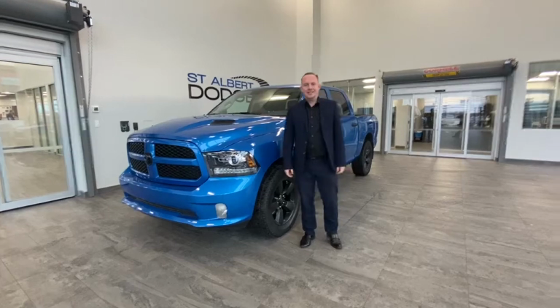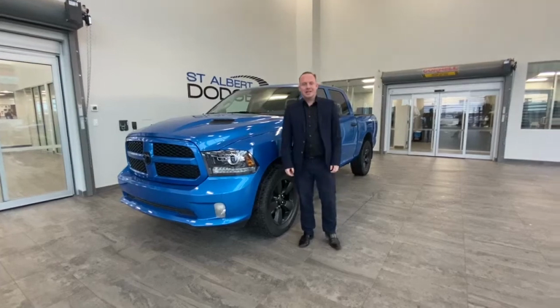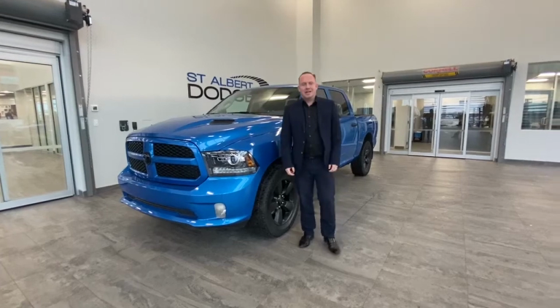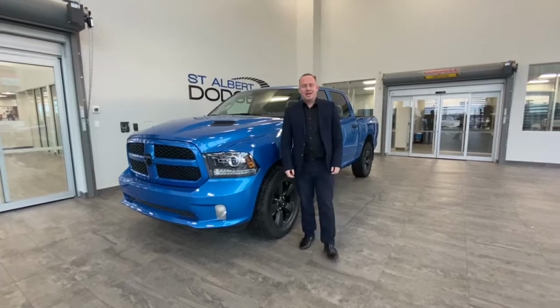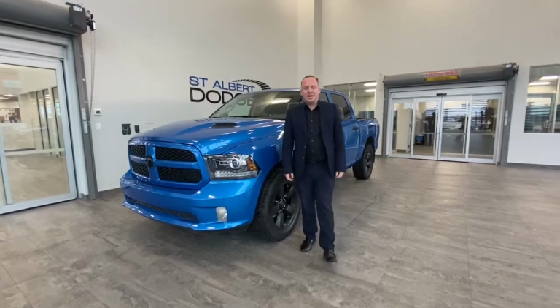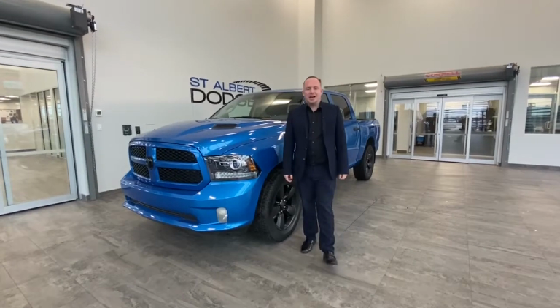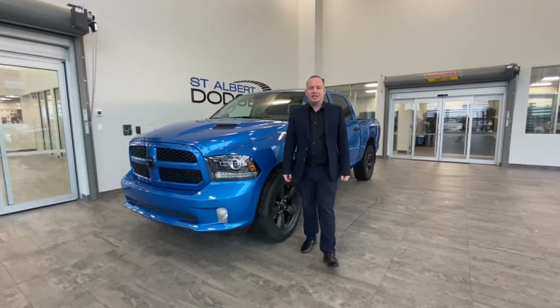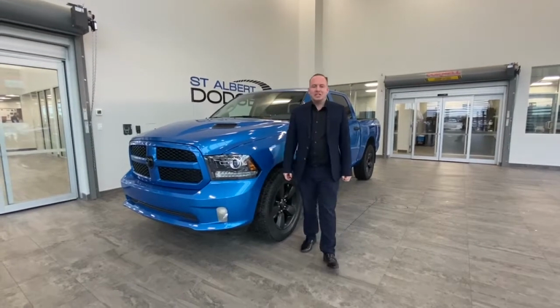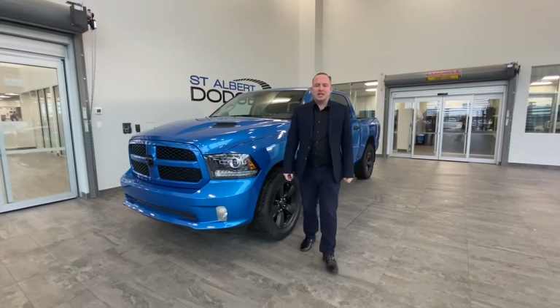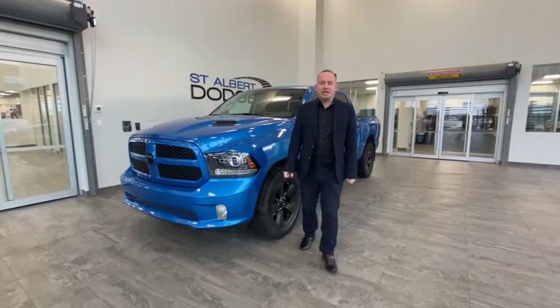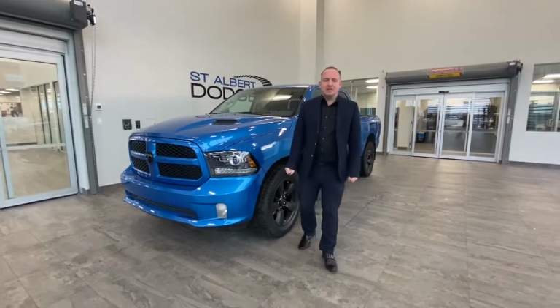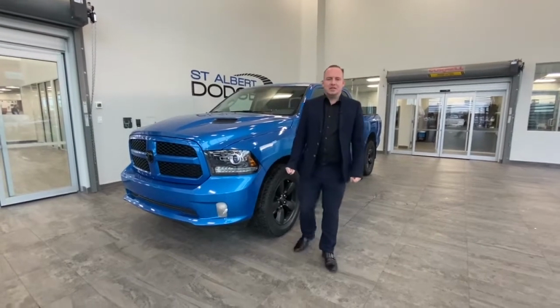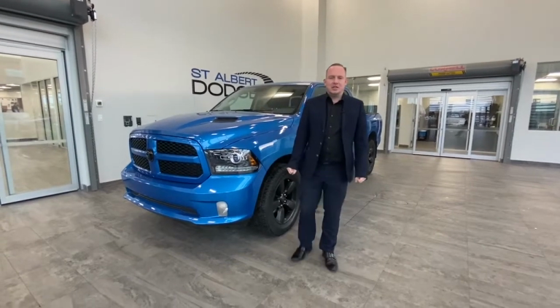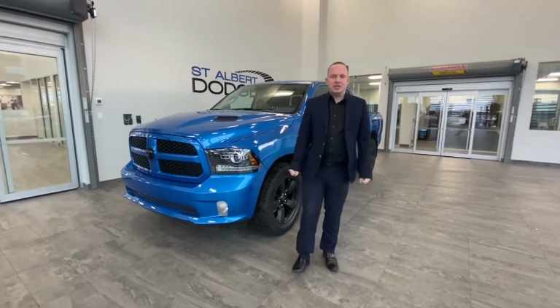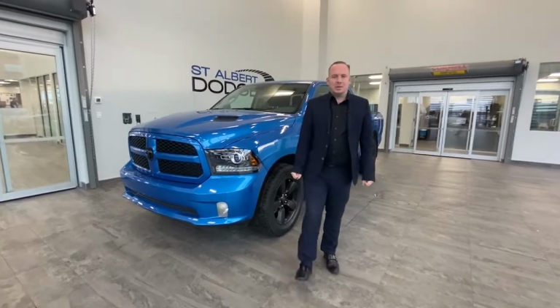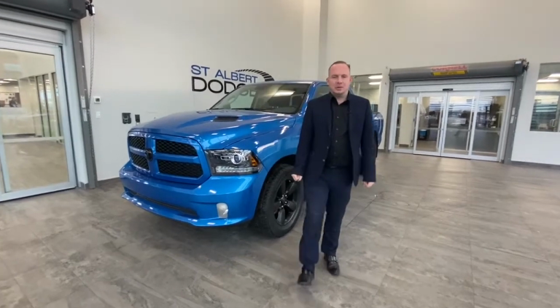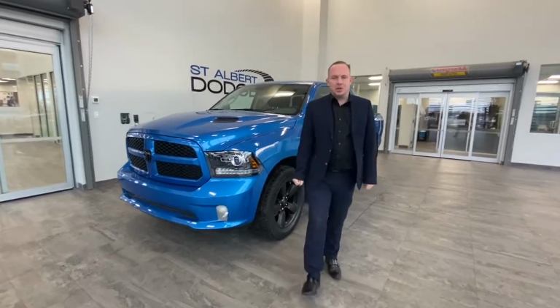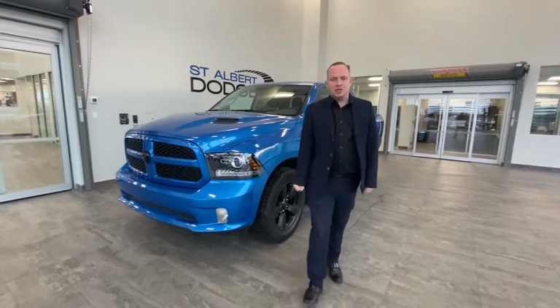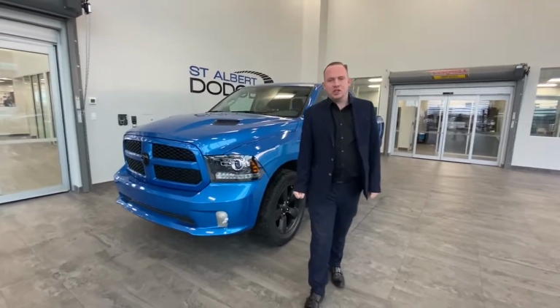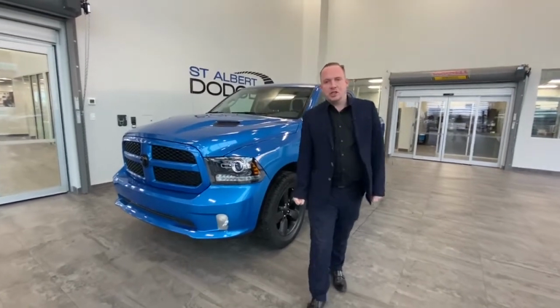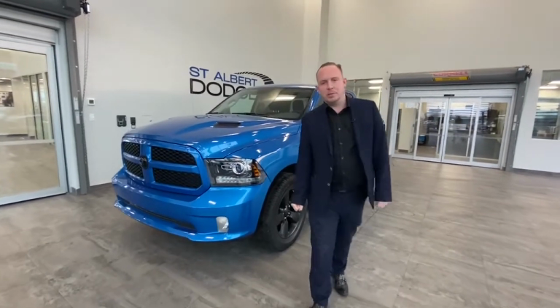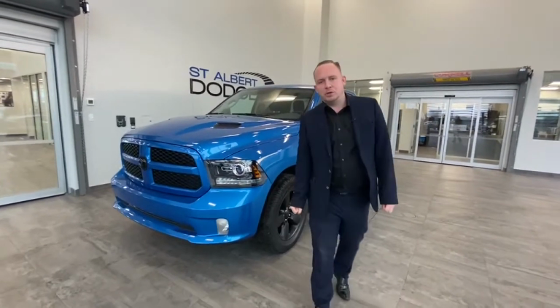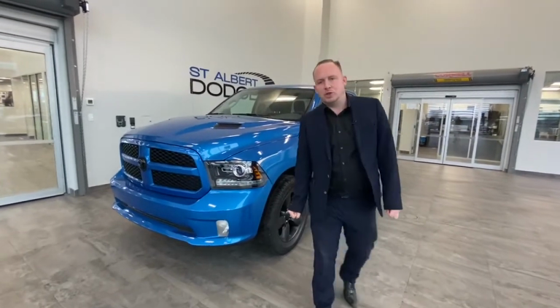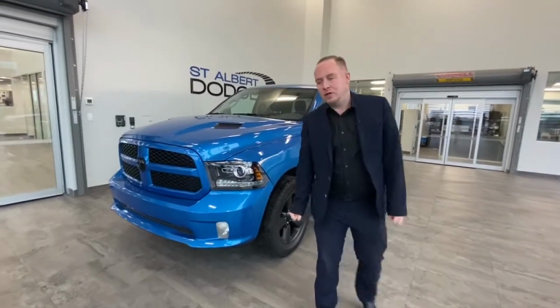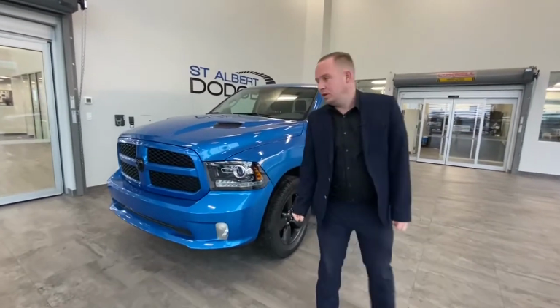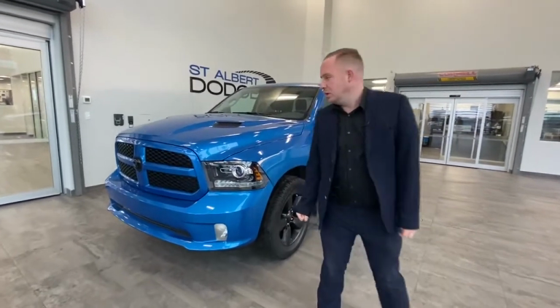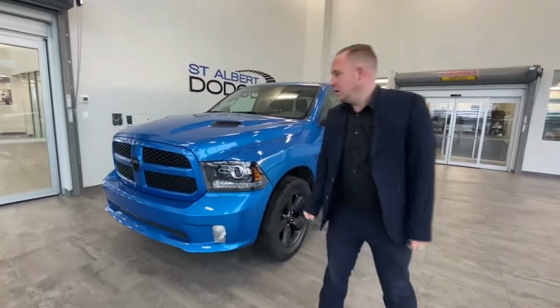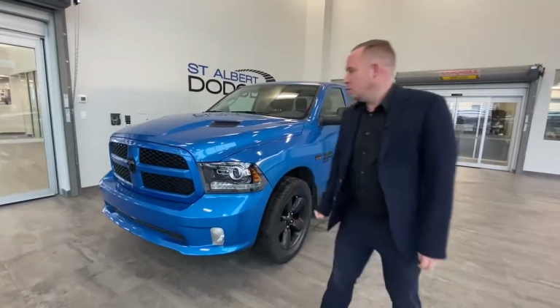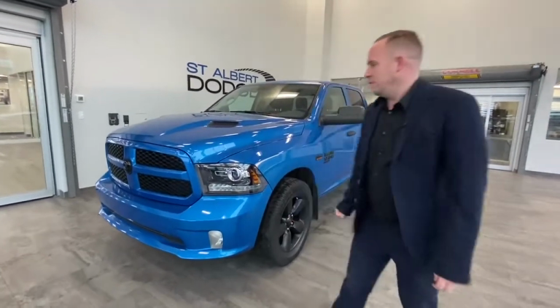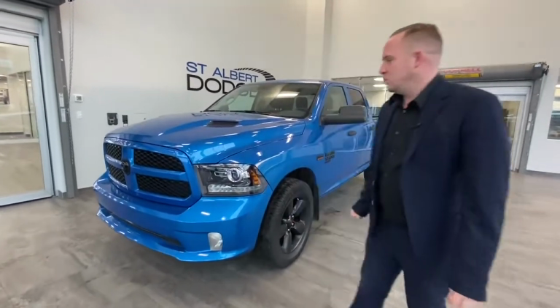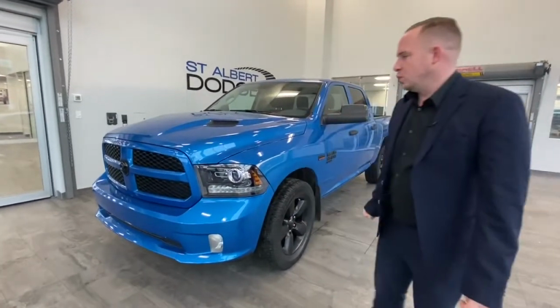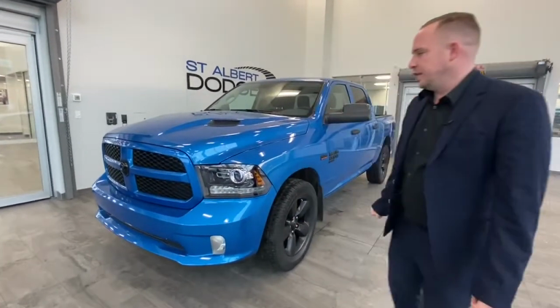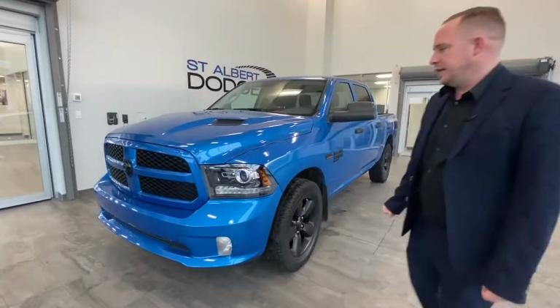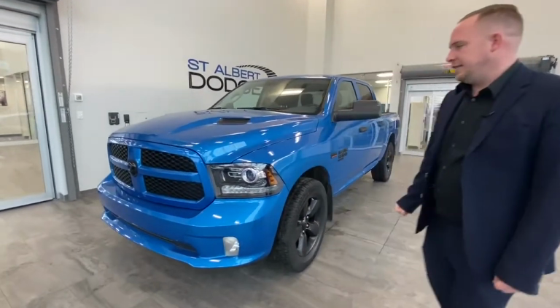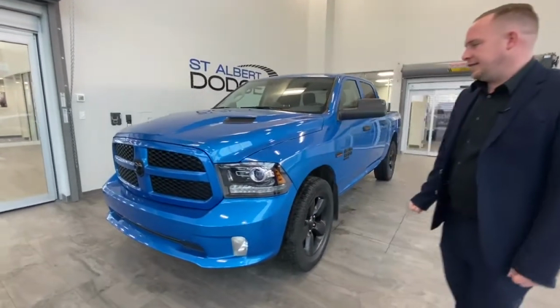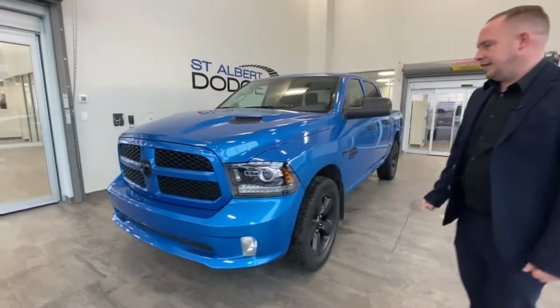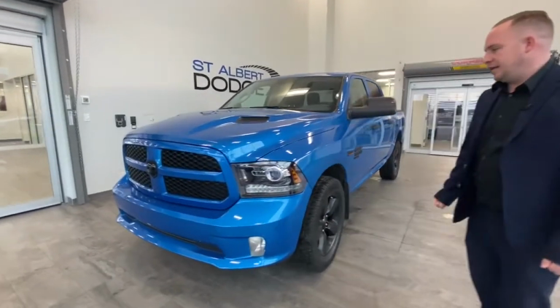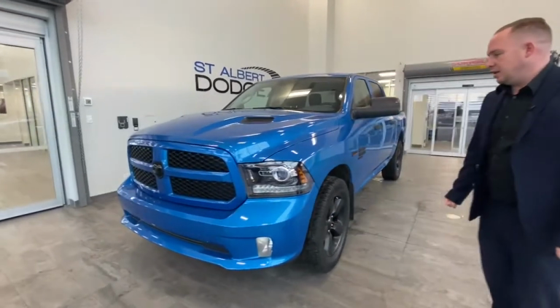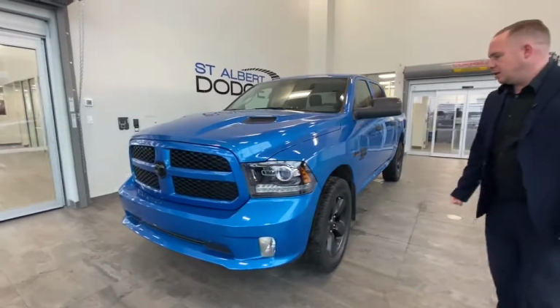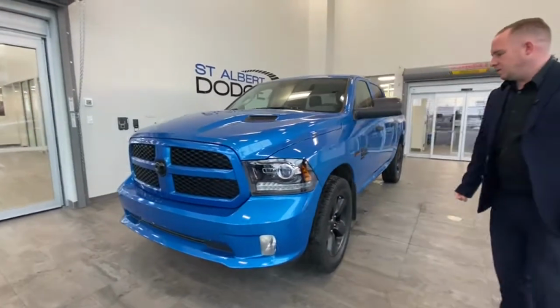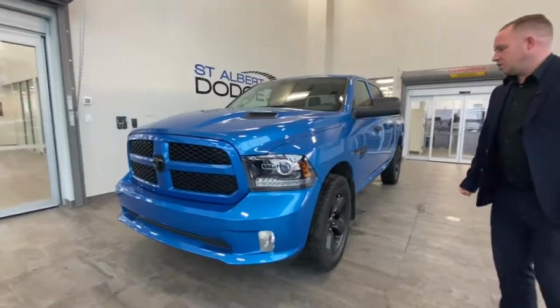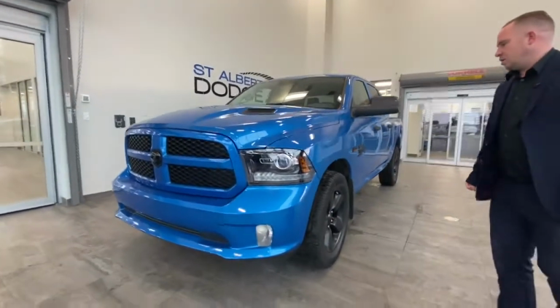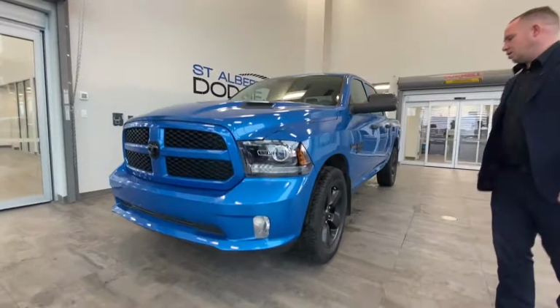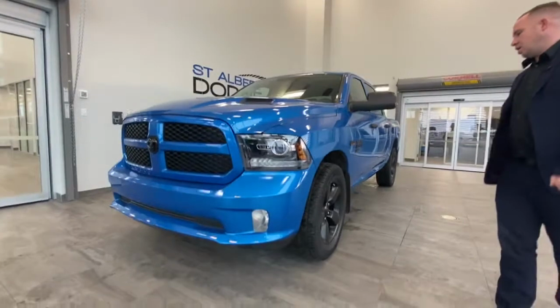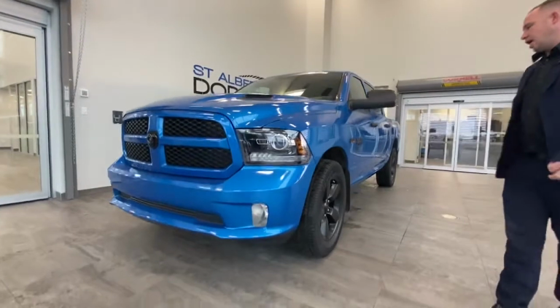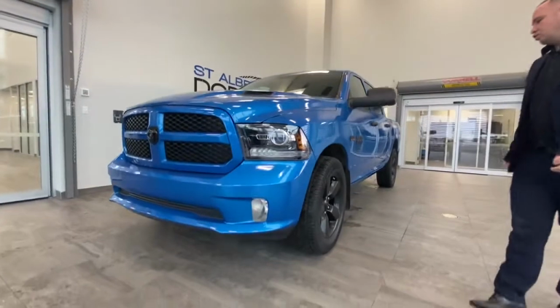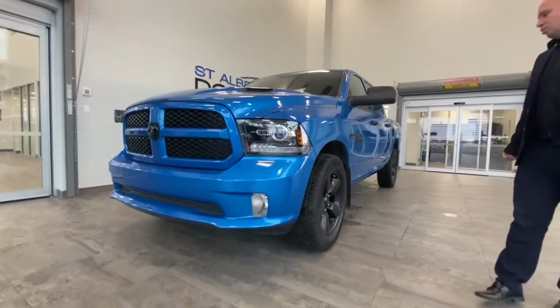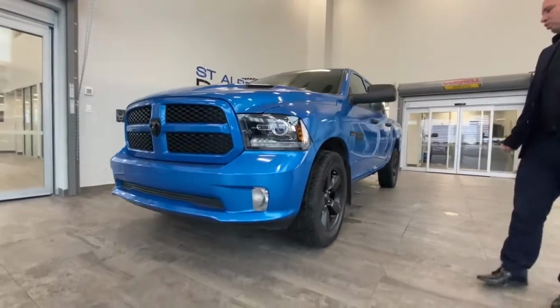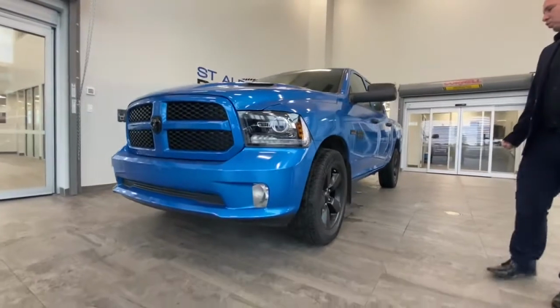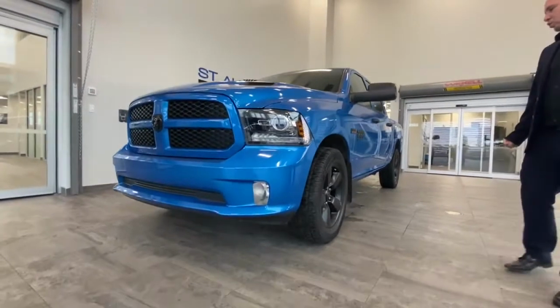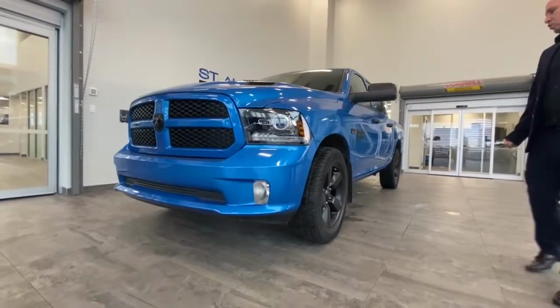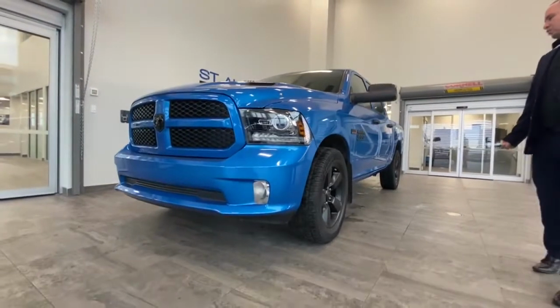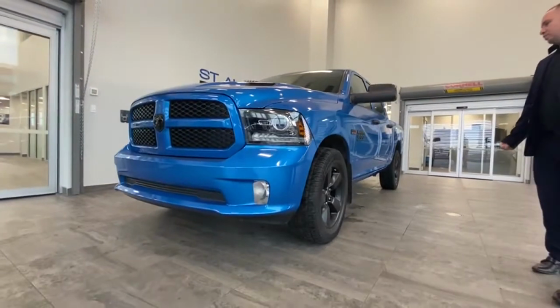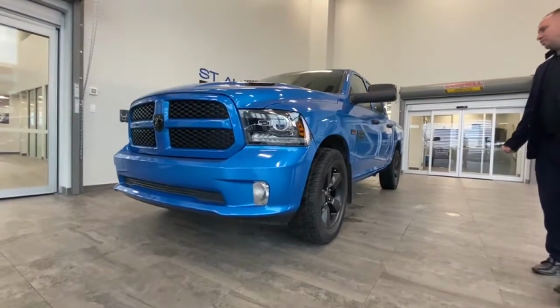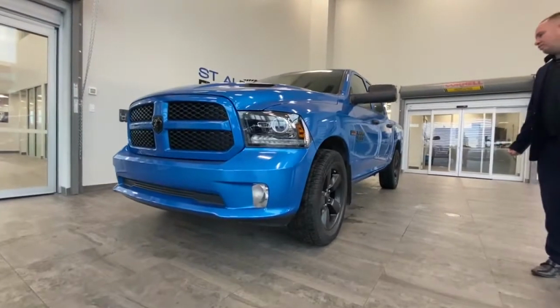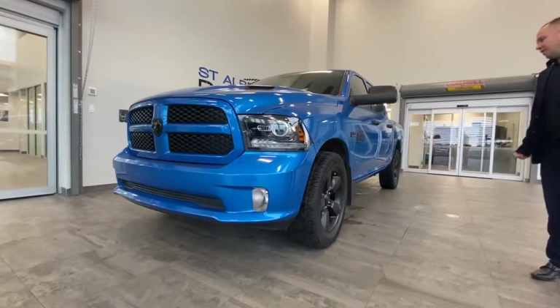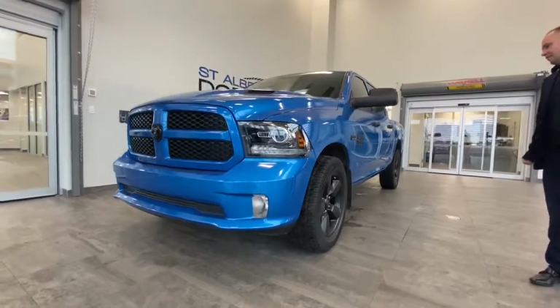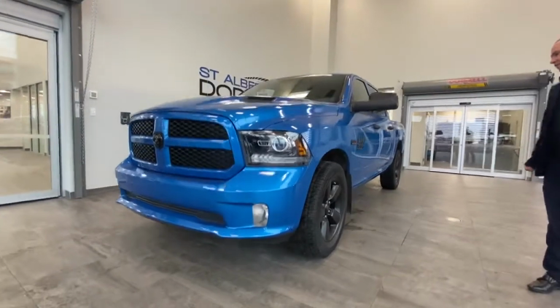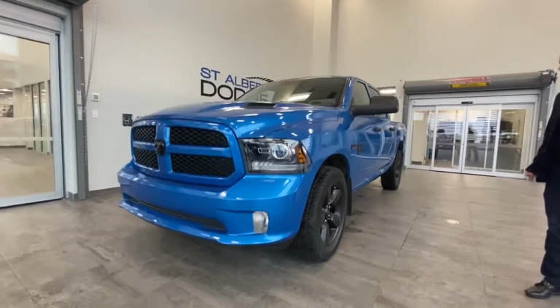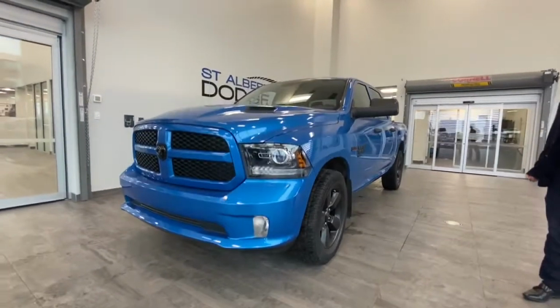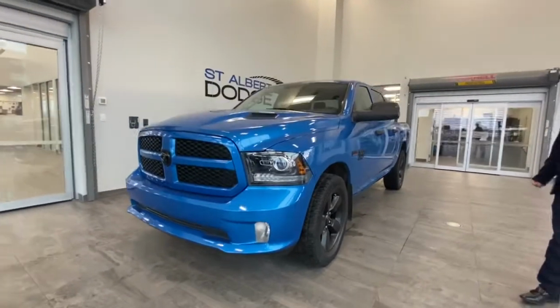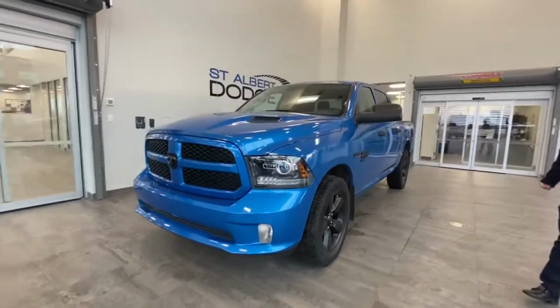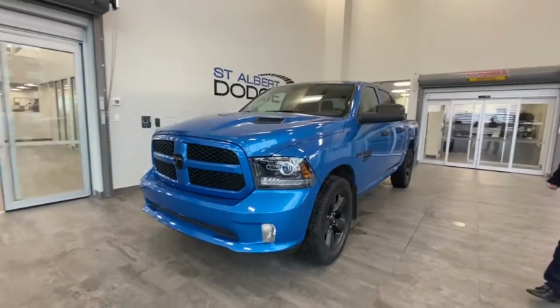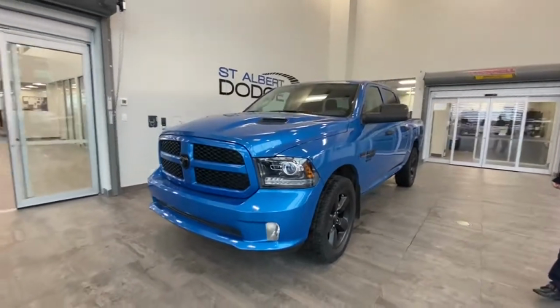Hi guys, Chad Davis here, St. Albert Dodge on St. Albert Trail. We have a 2019 Hydro Blue Ram 1500 Classic.